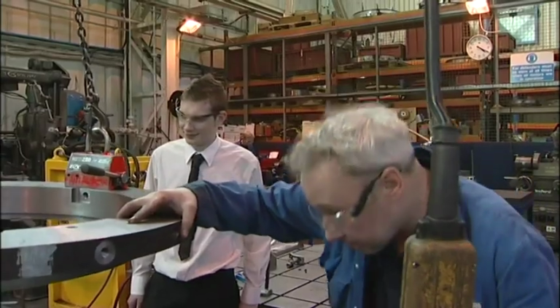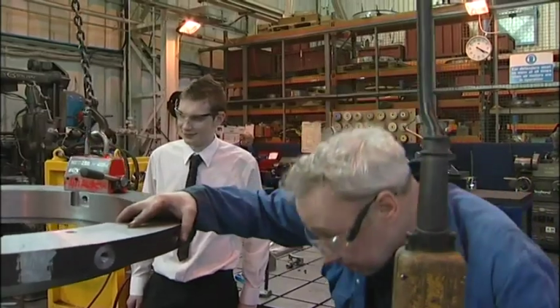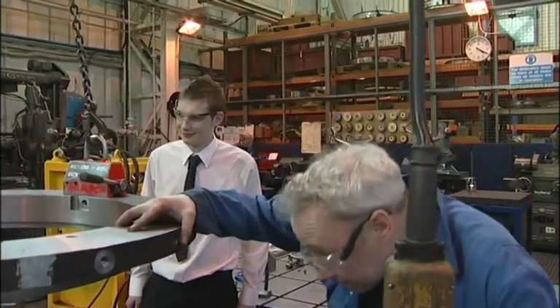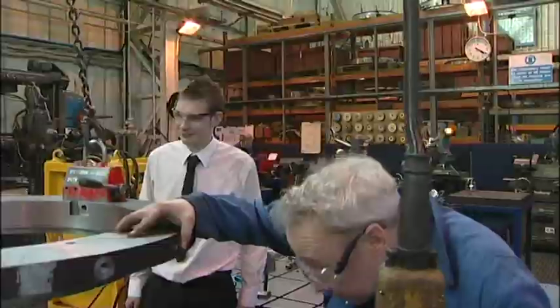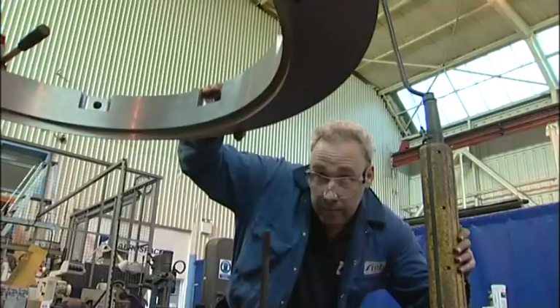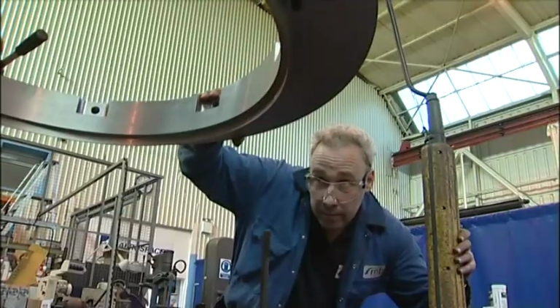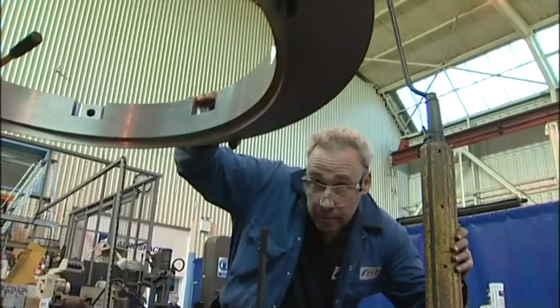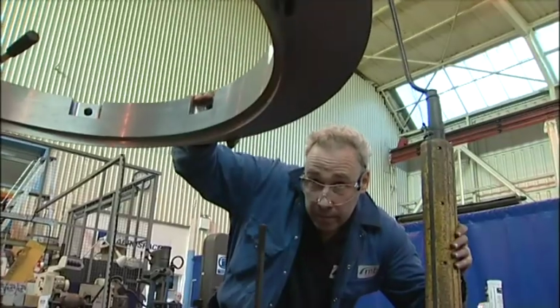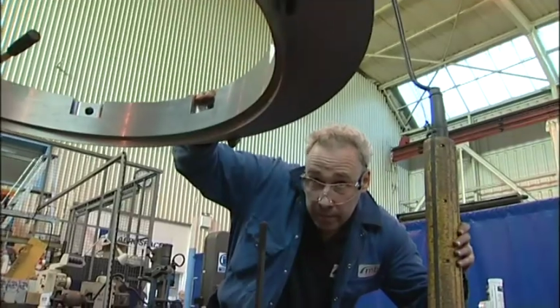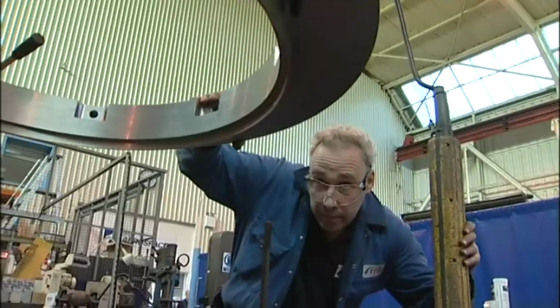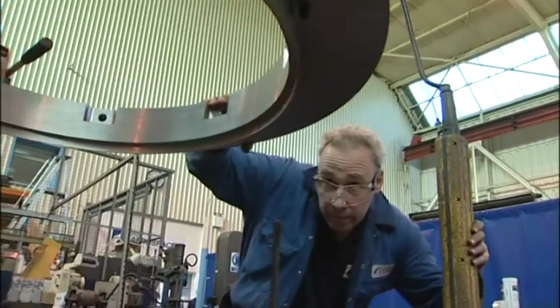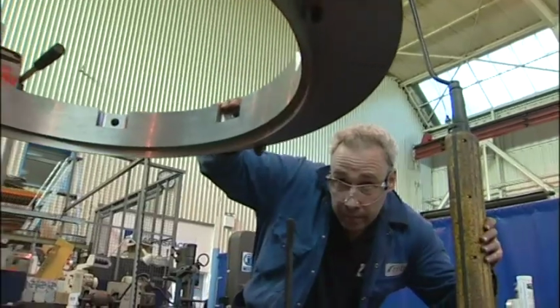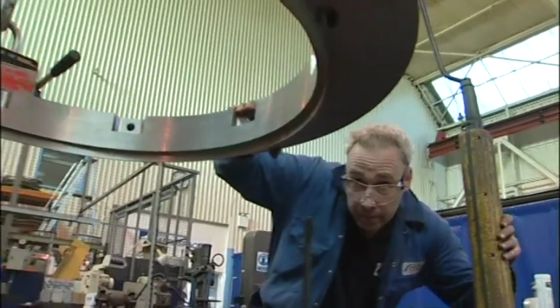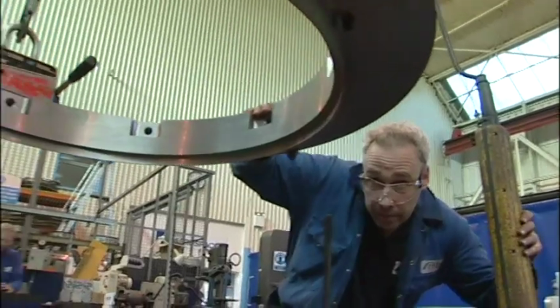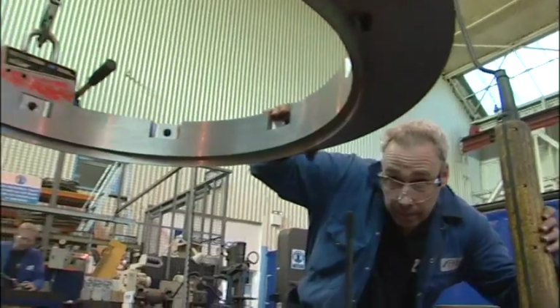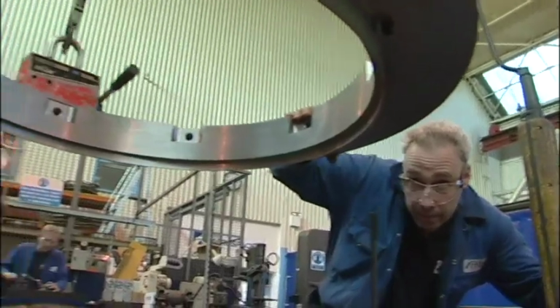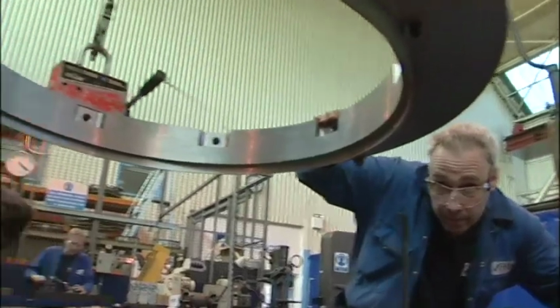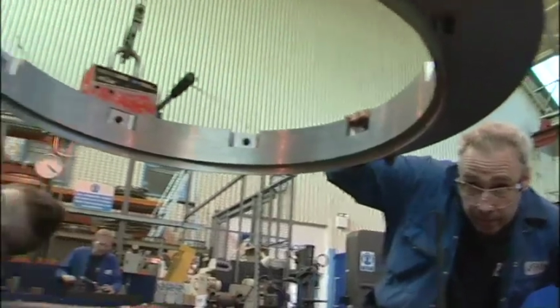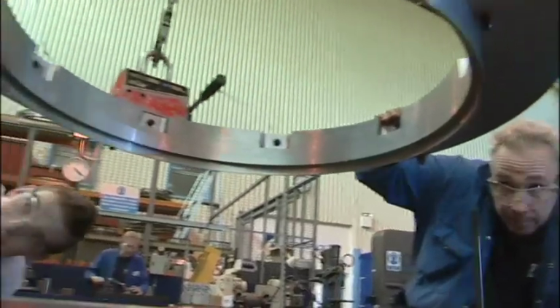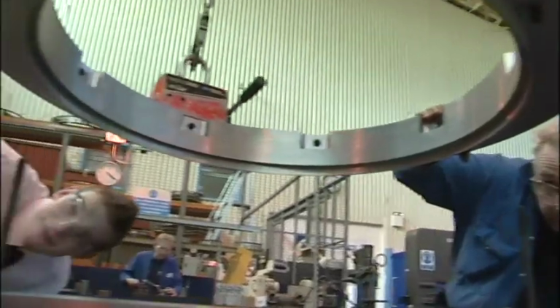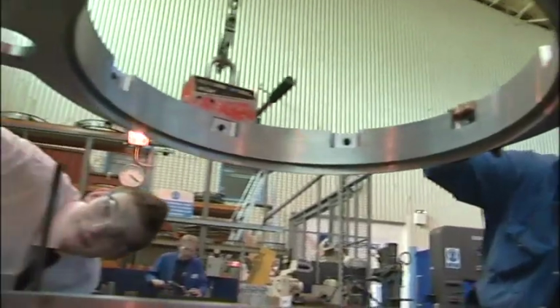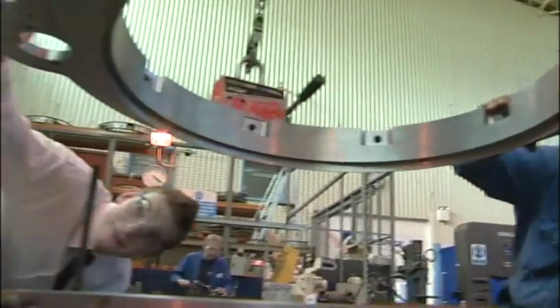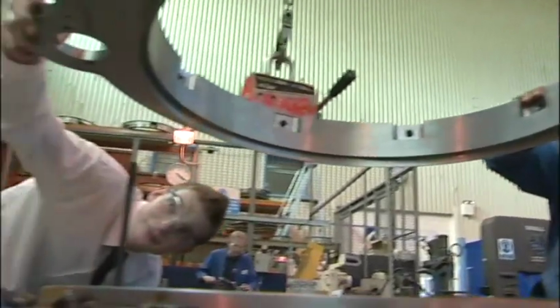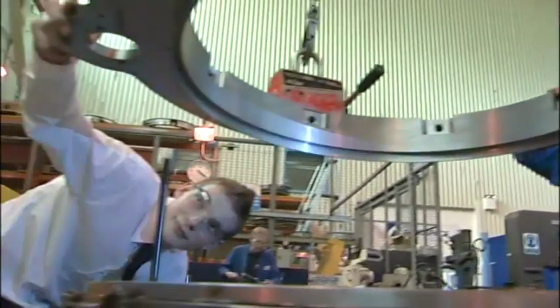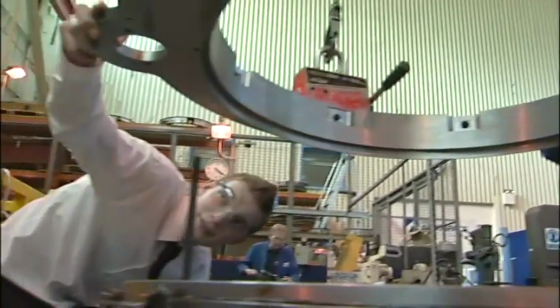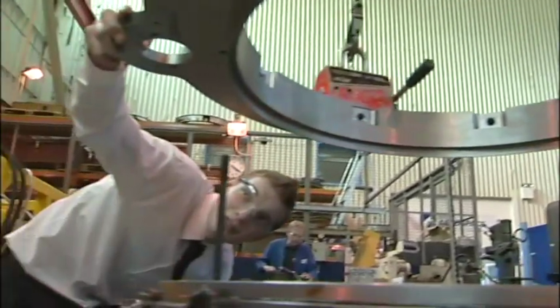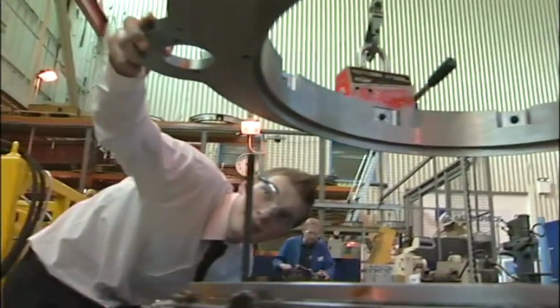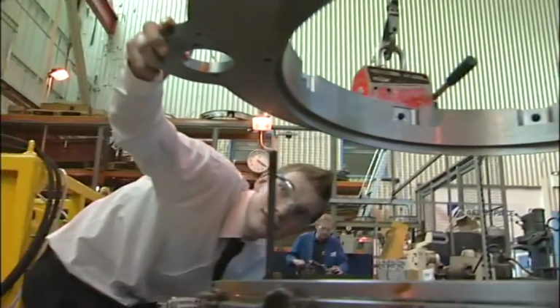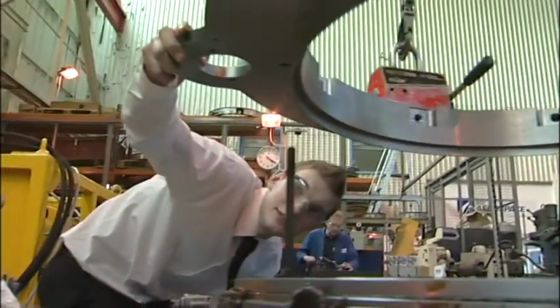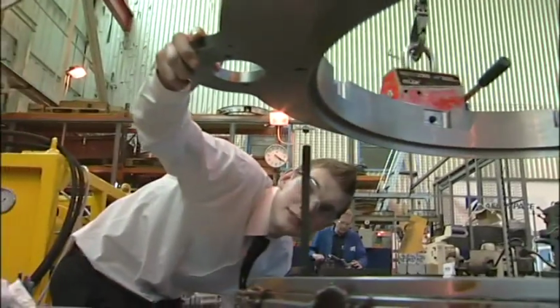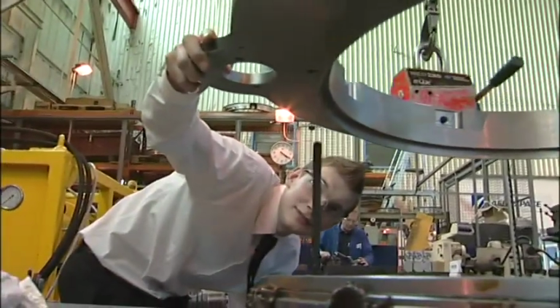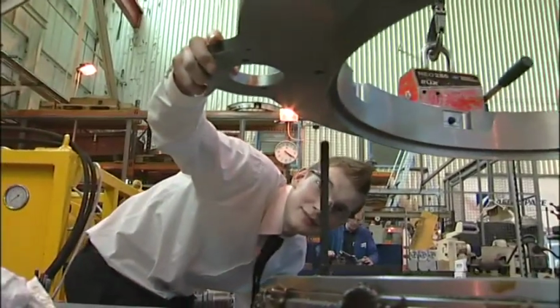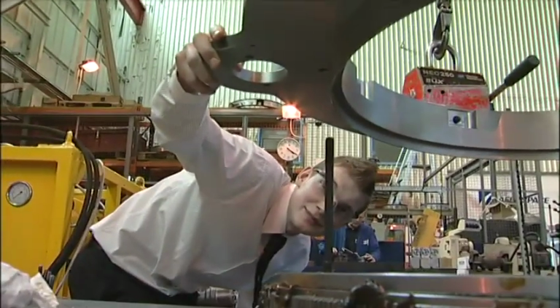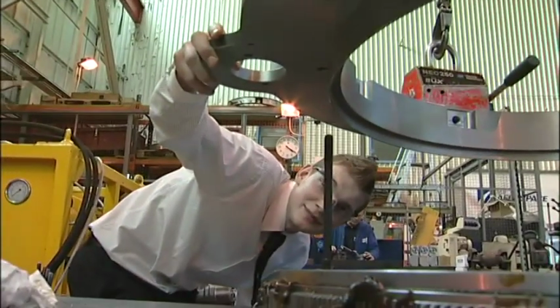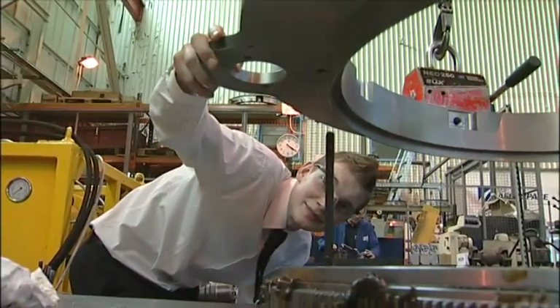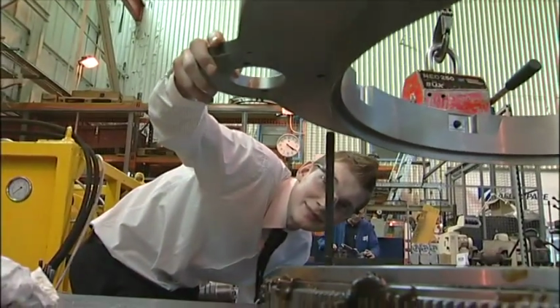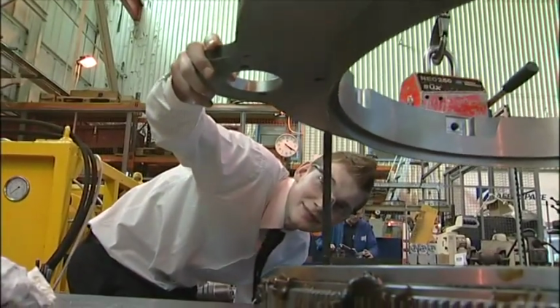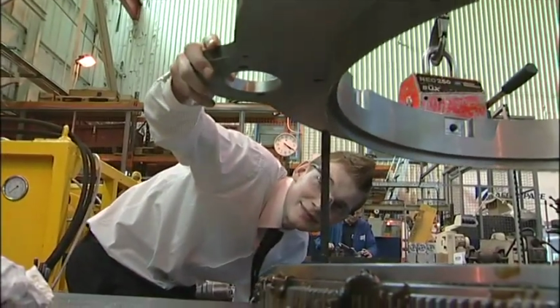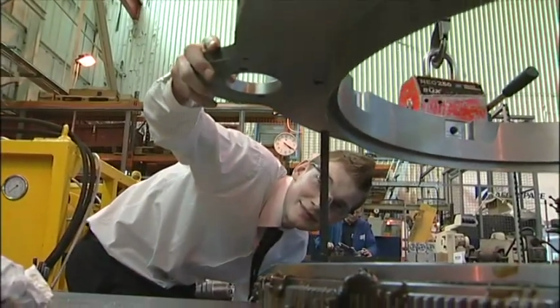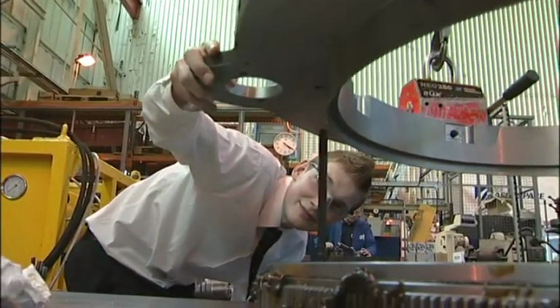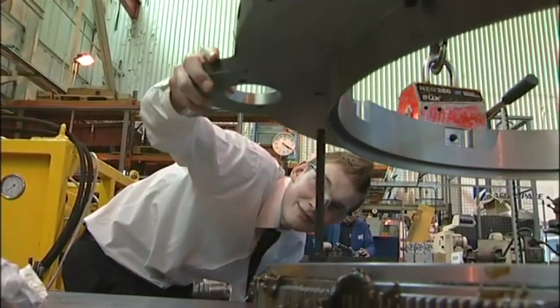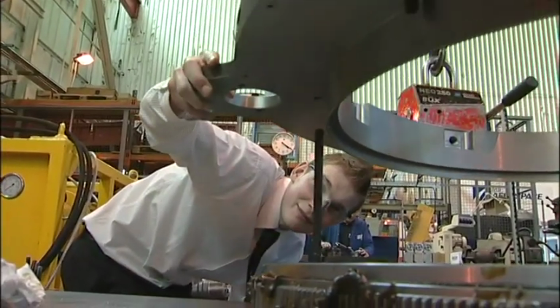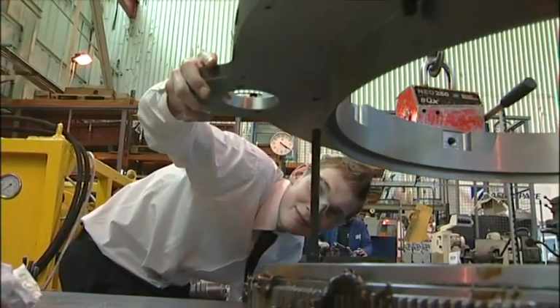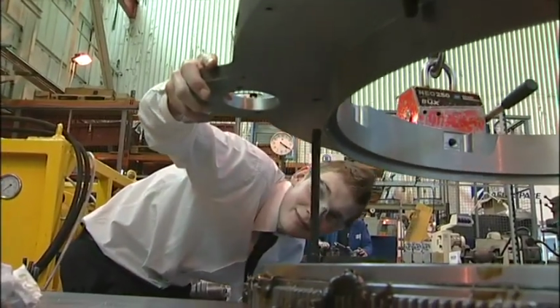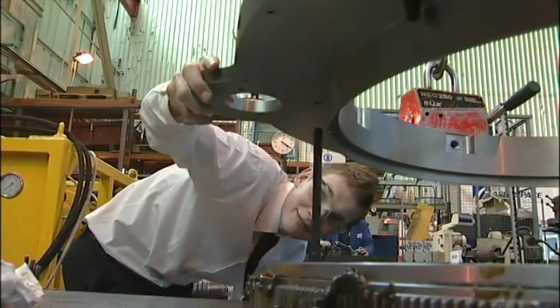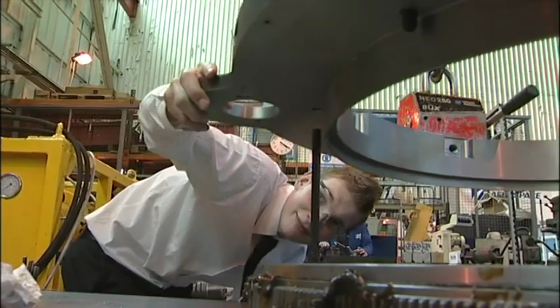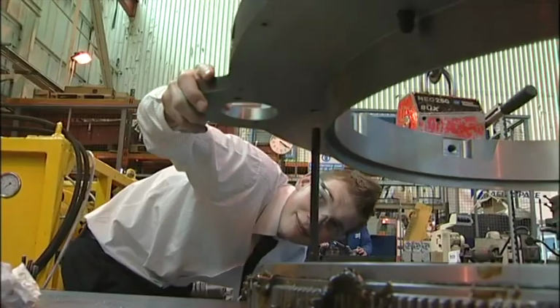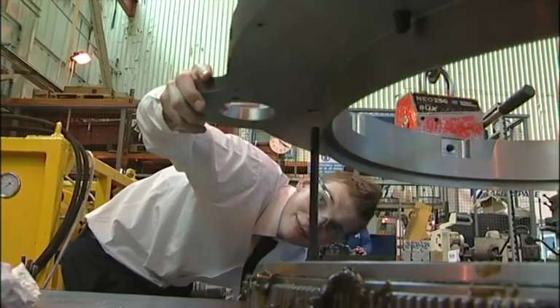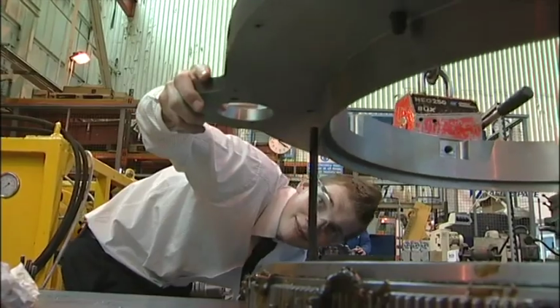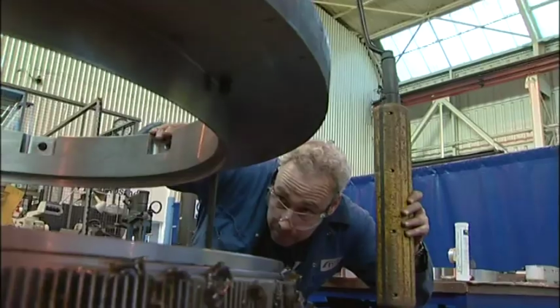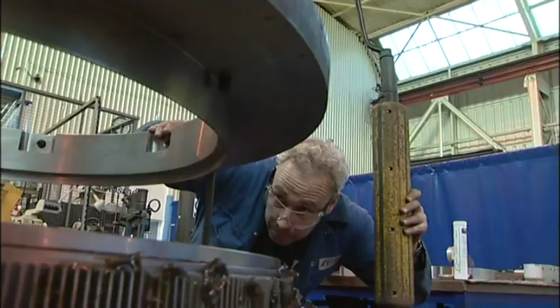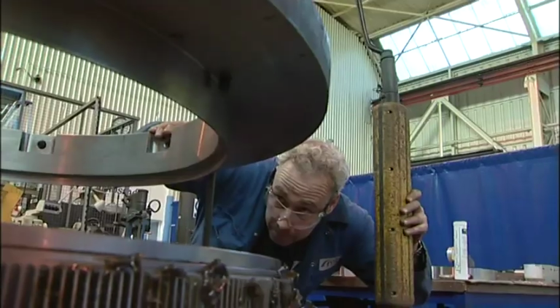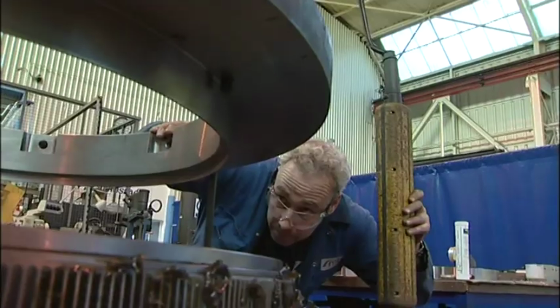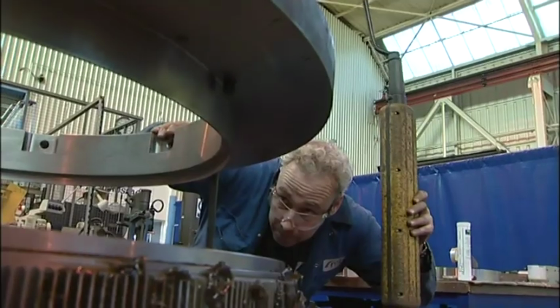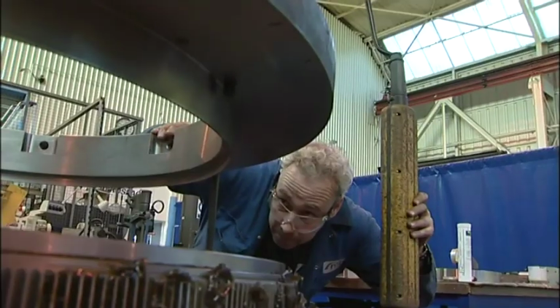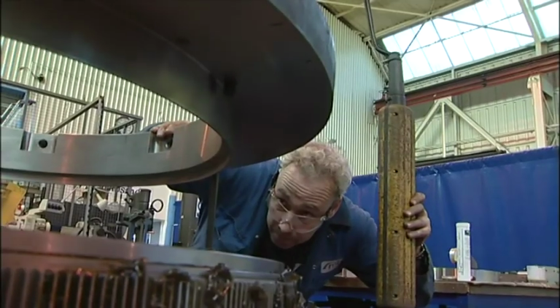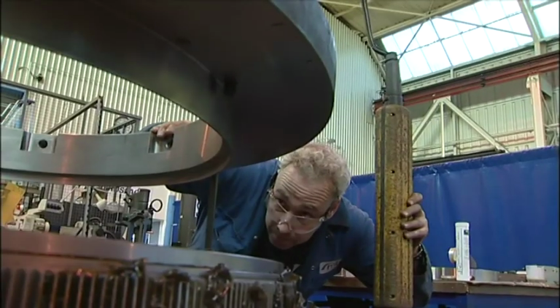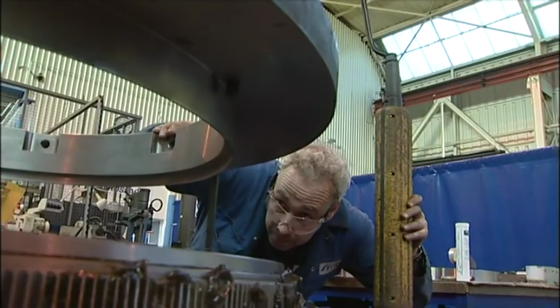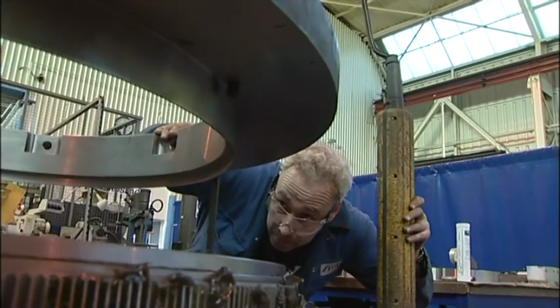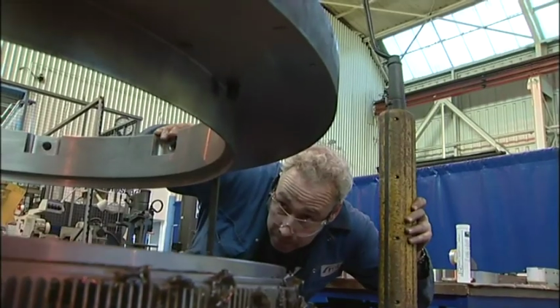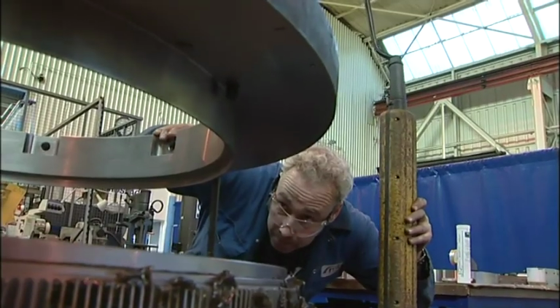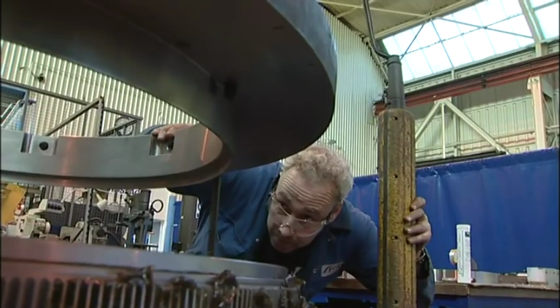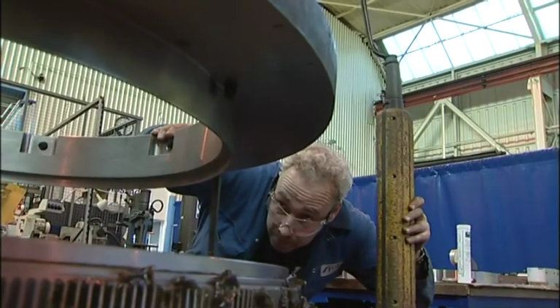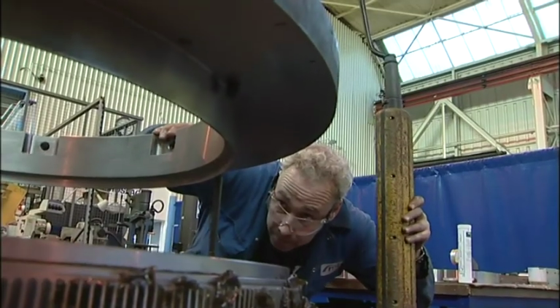Today Martin is watching his first design for MB Aerospace reach the production stage — an exciting day for a young engineer.